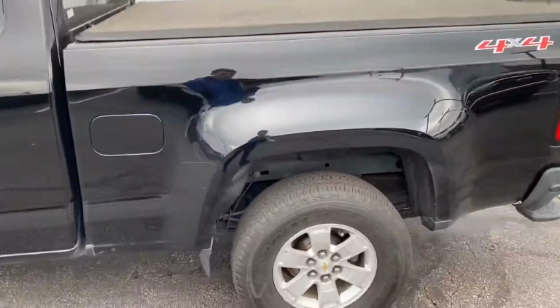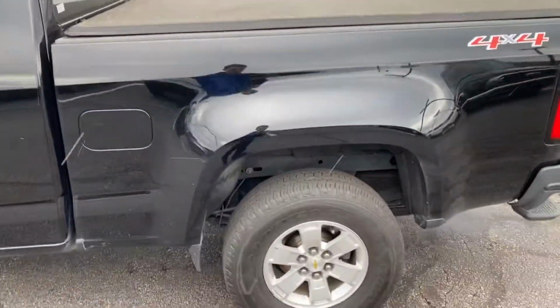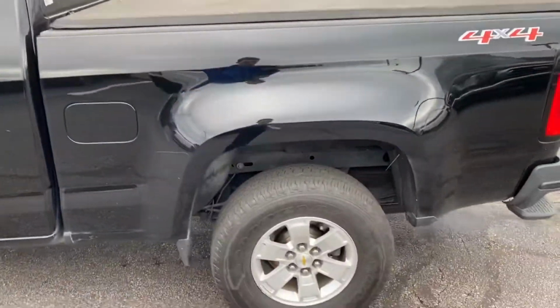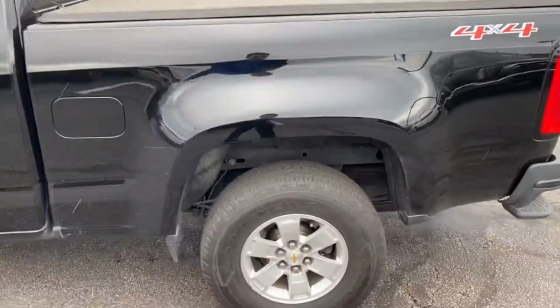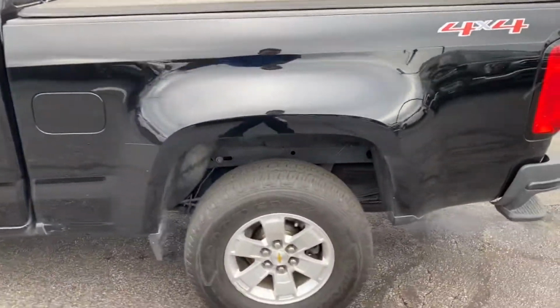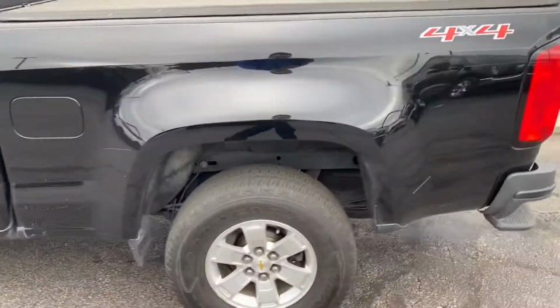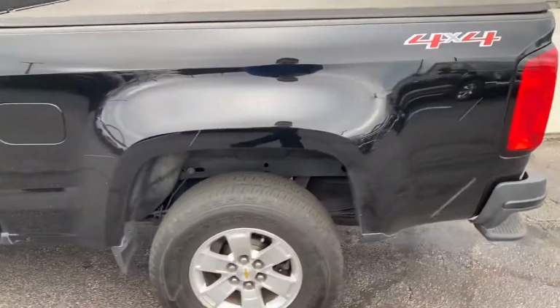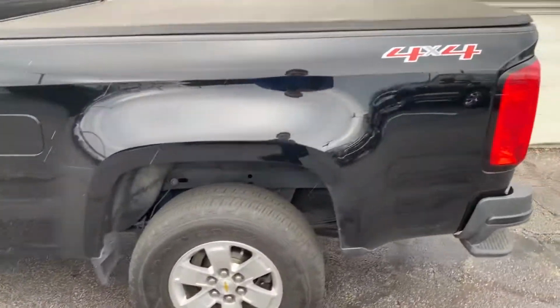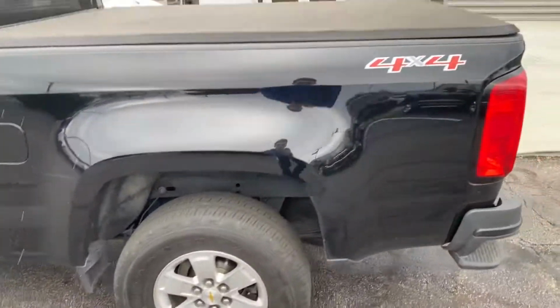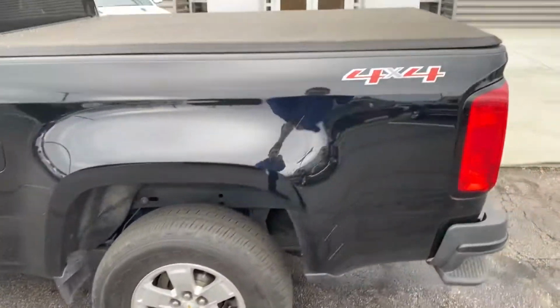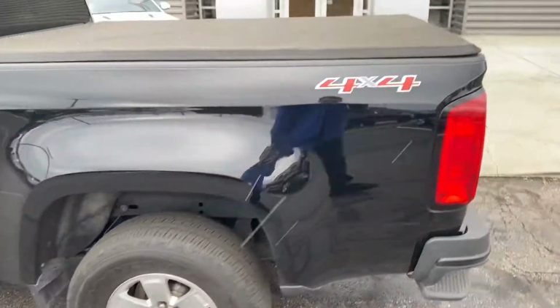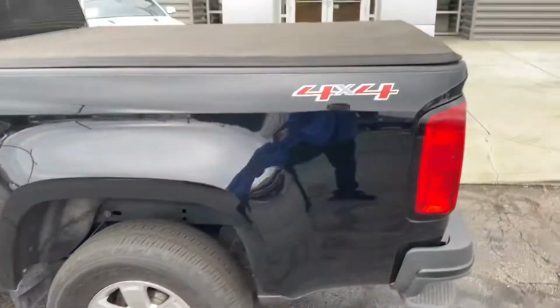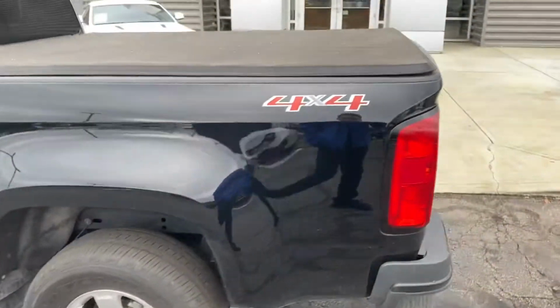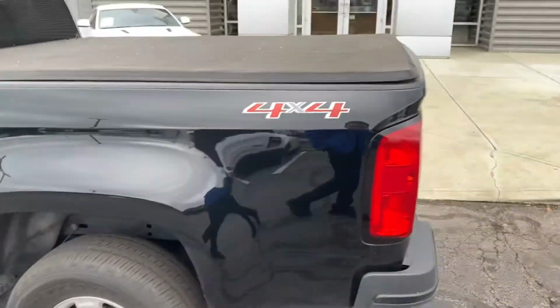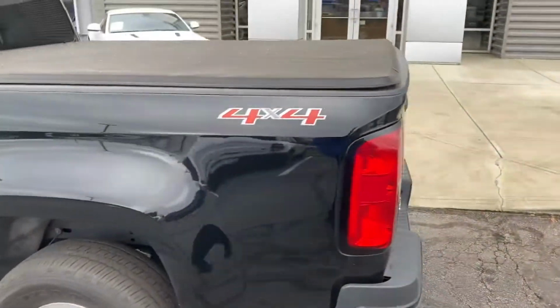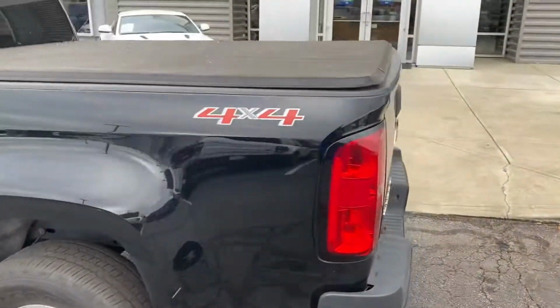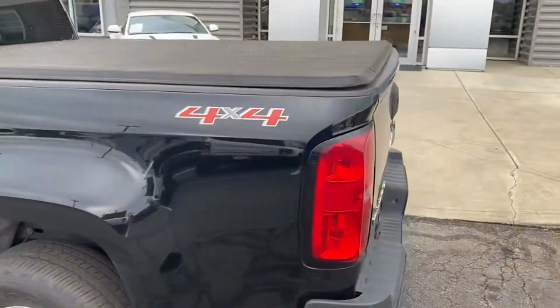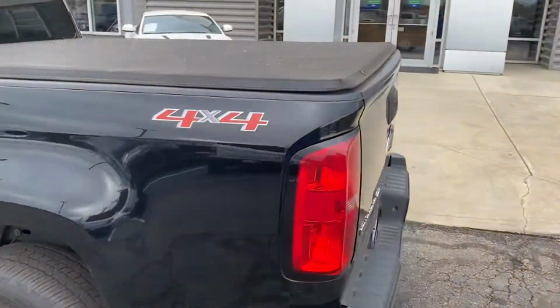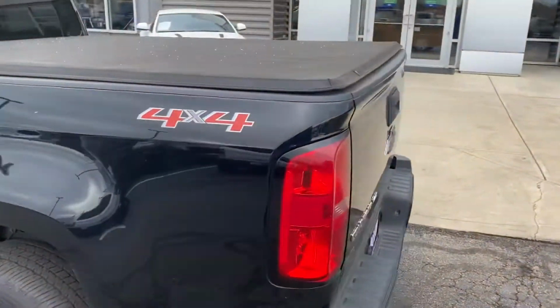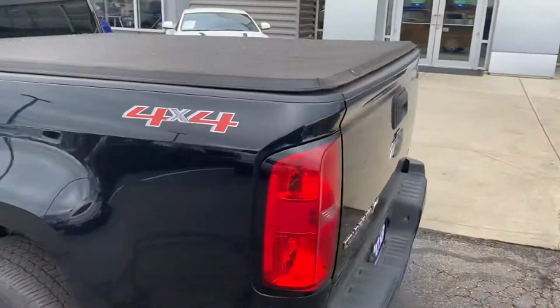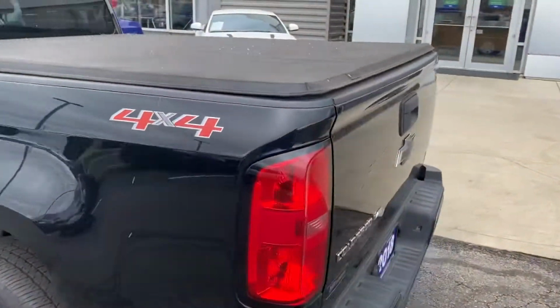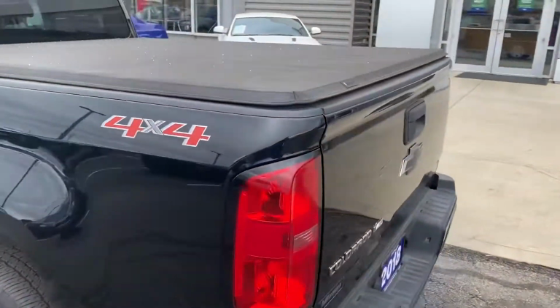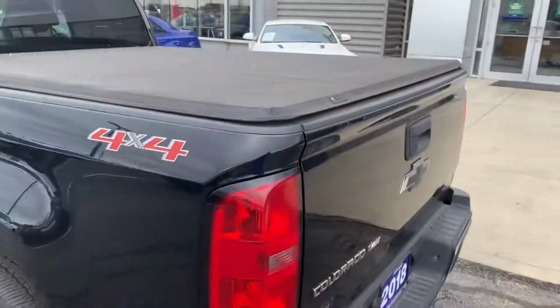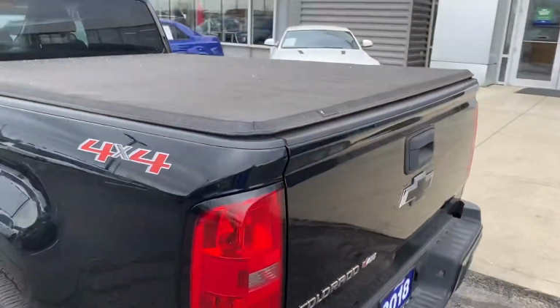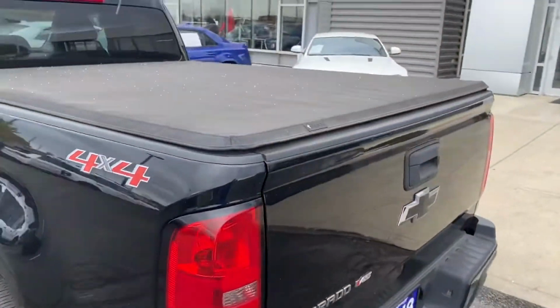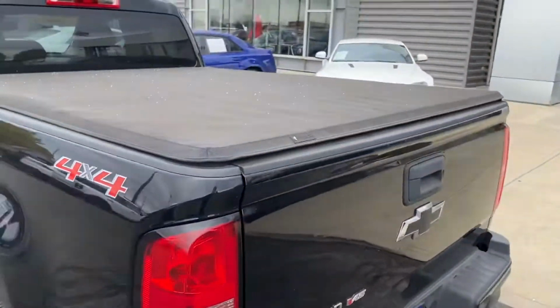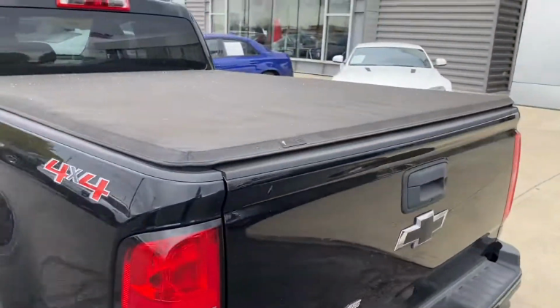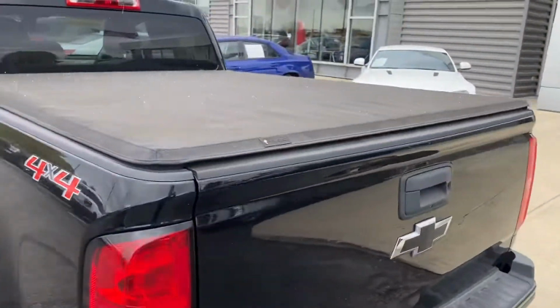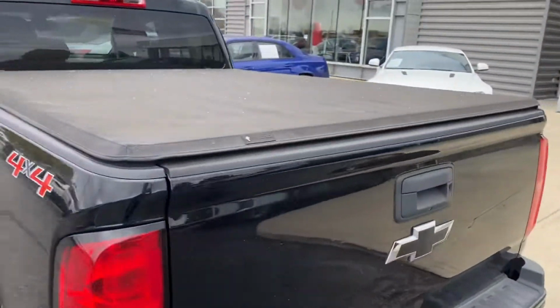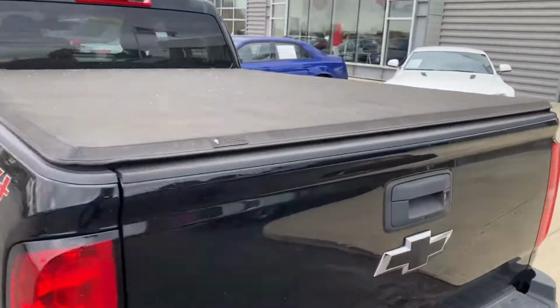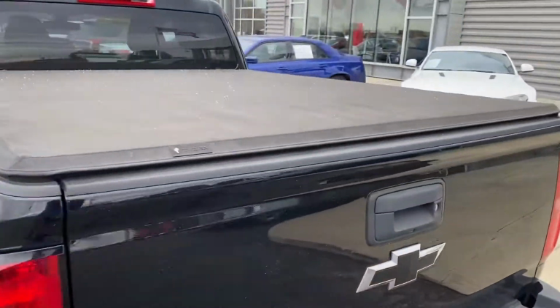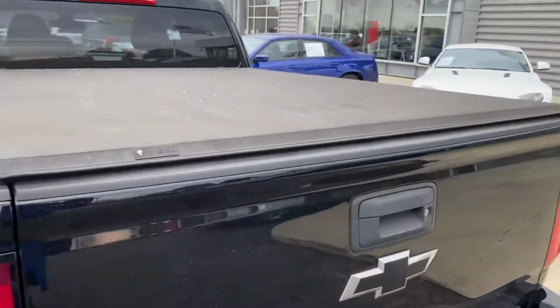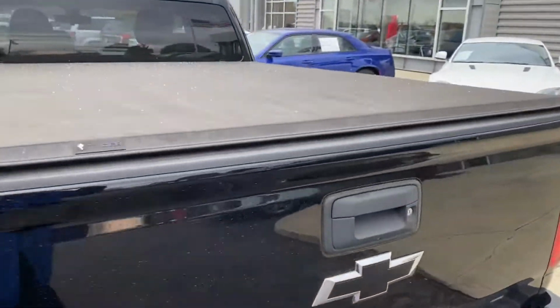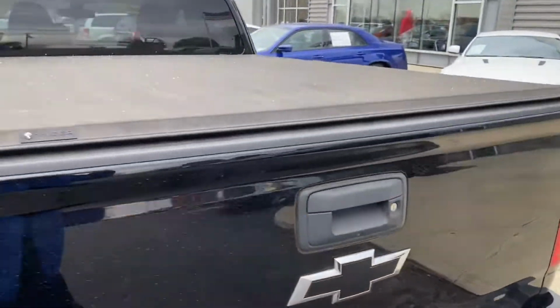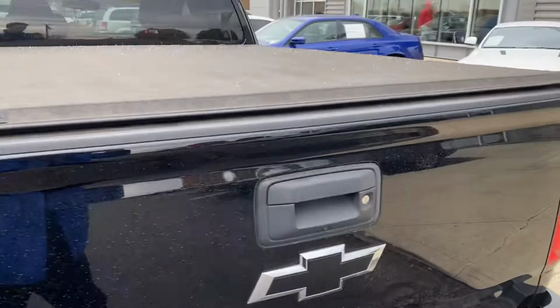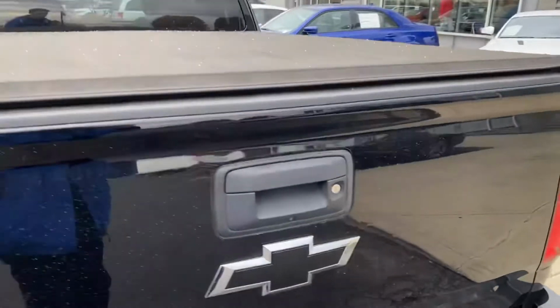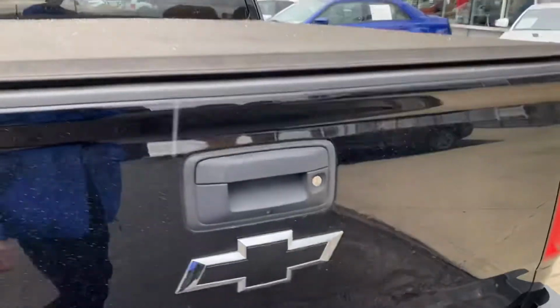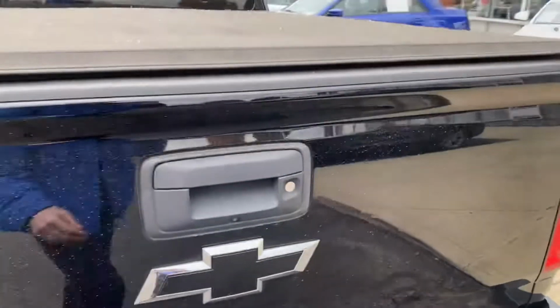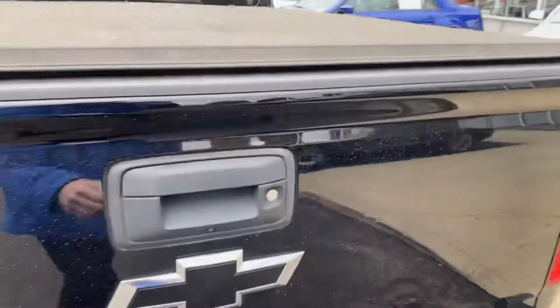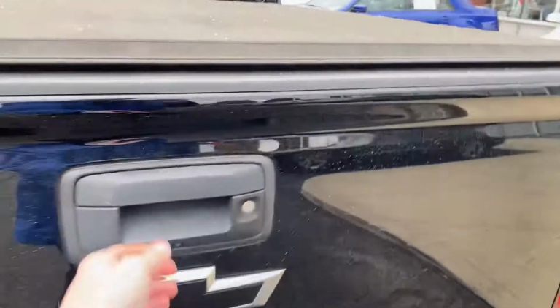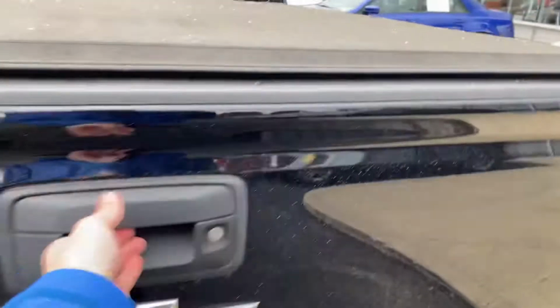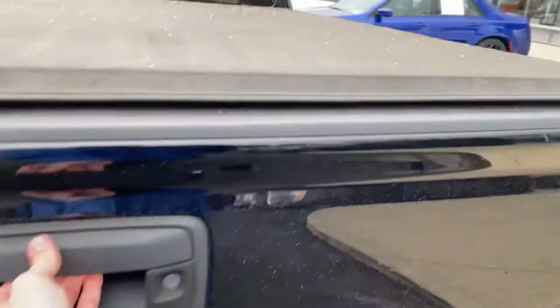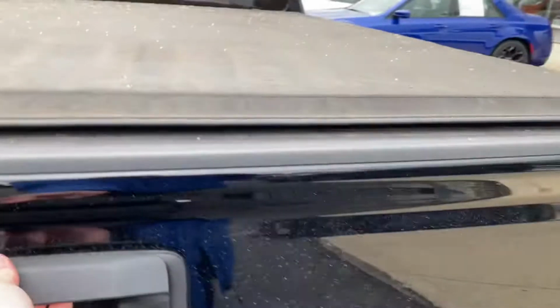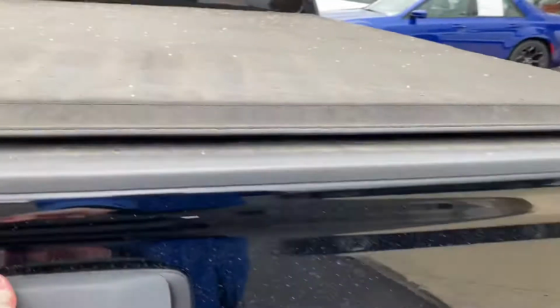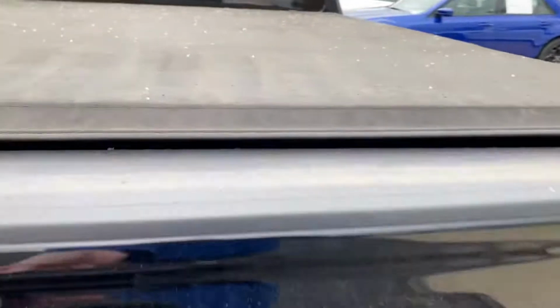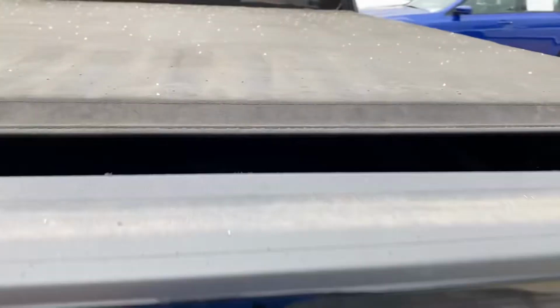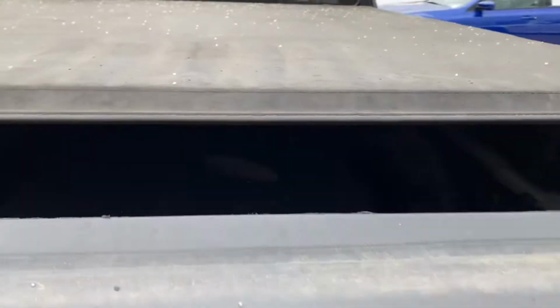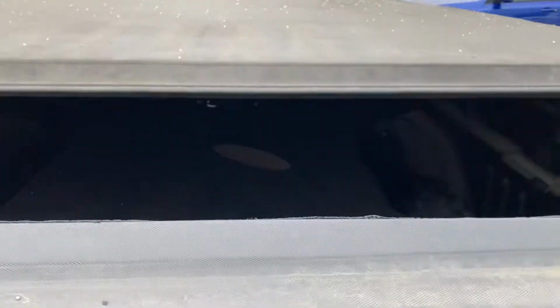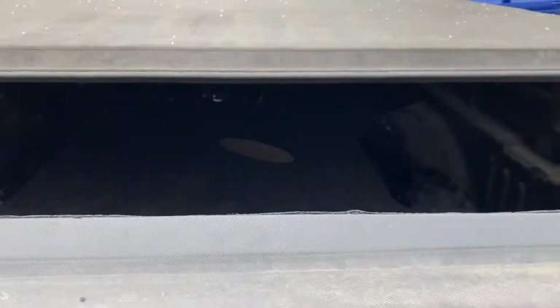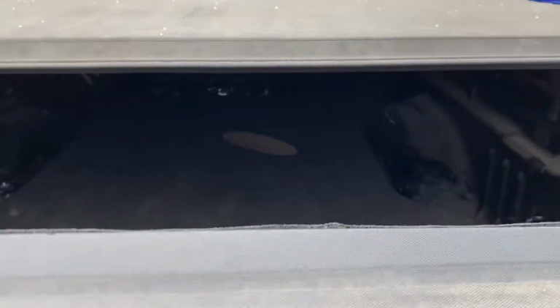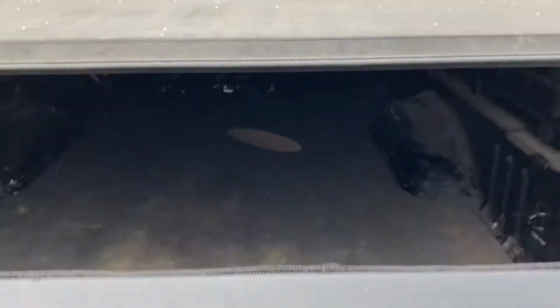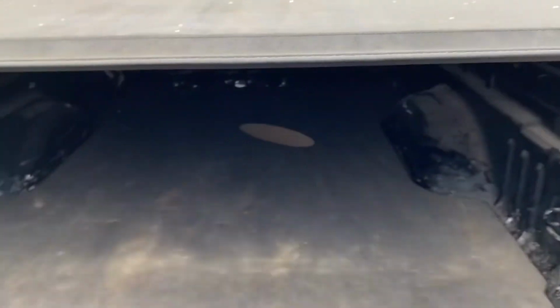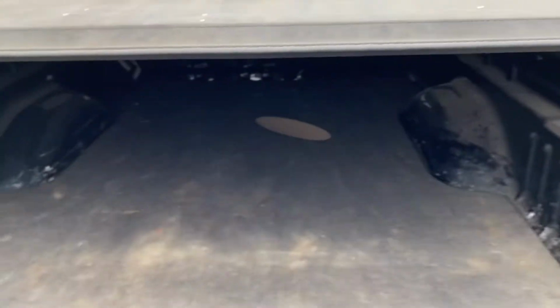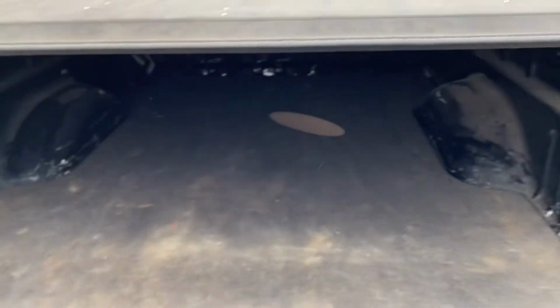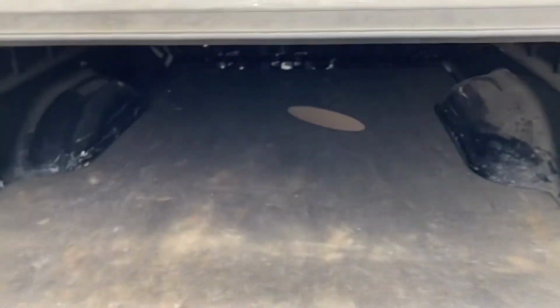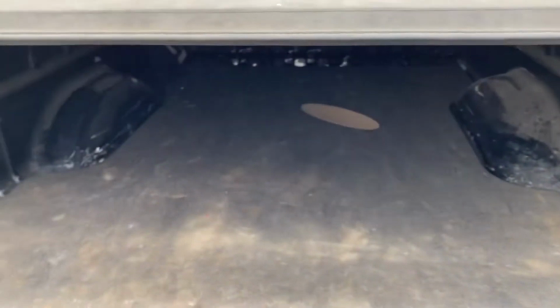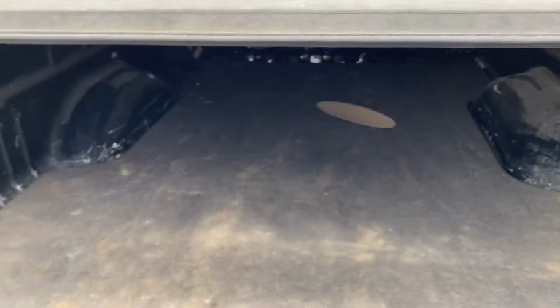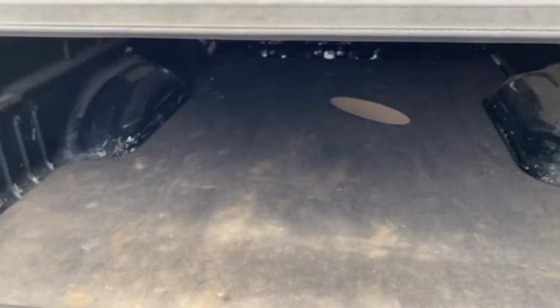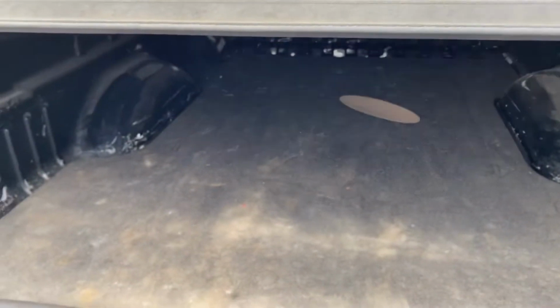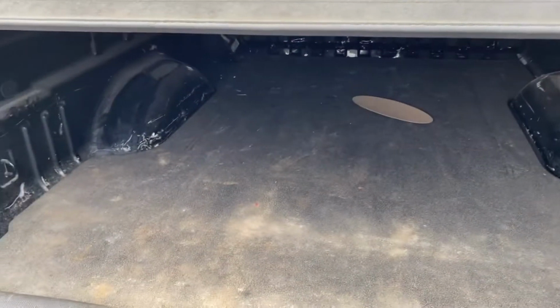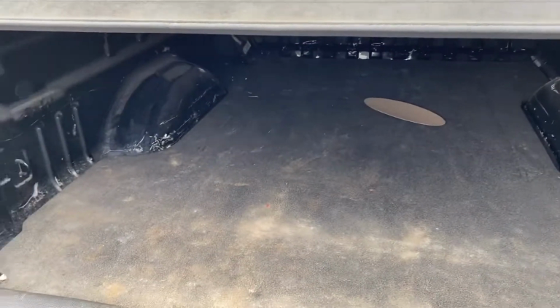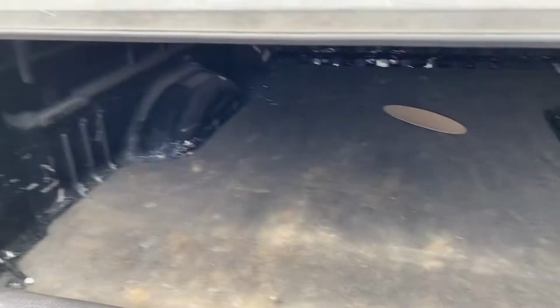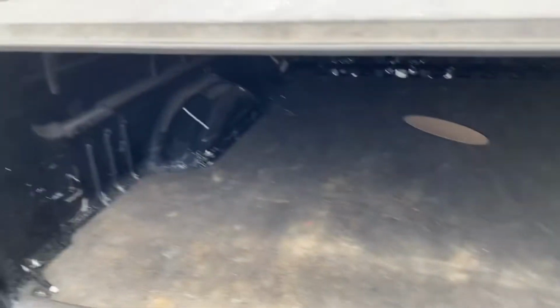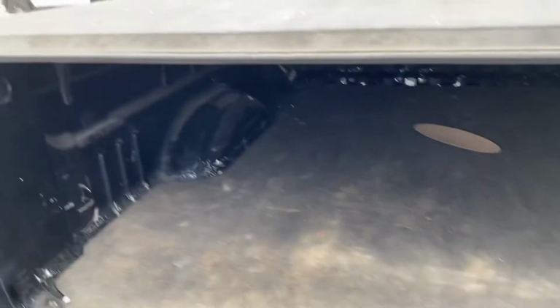Rims and tires look to be in good shape. Nice tonneau cover. There's a rubber mat.